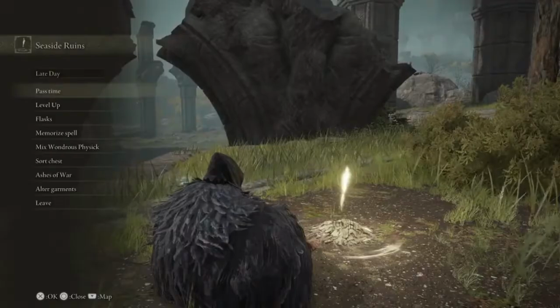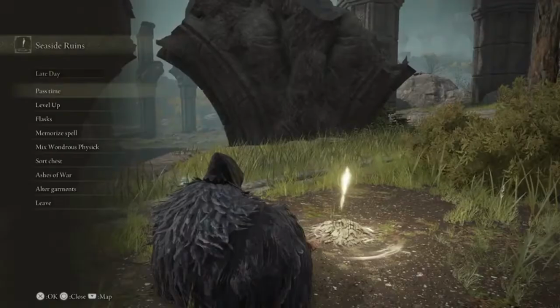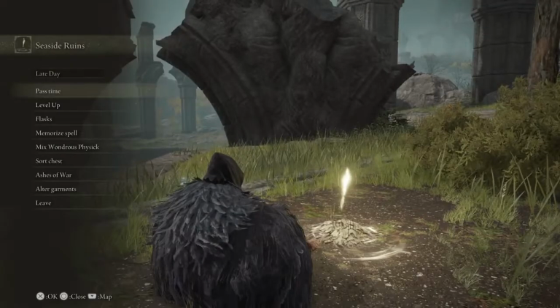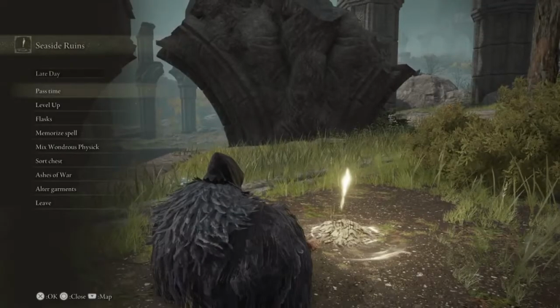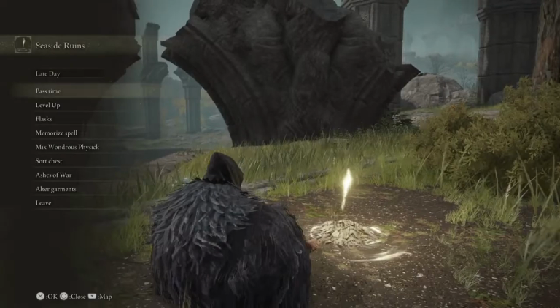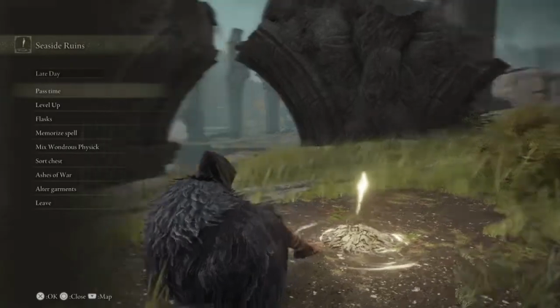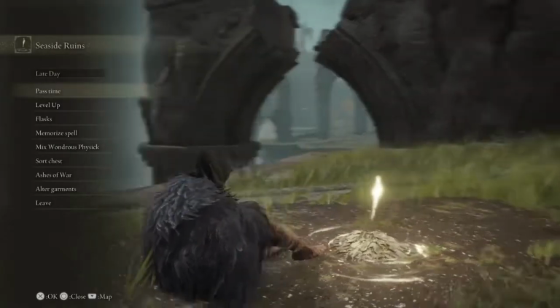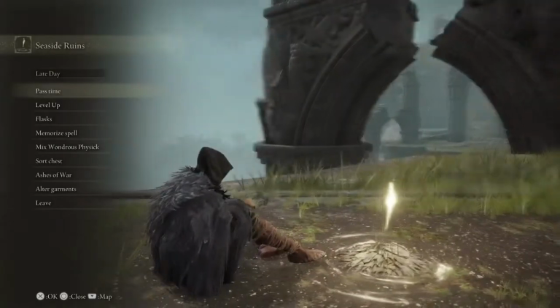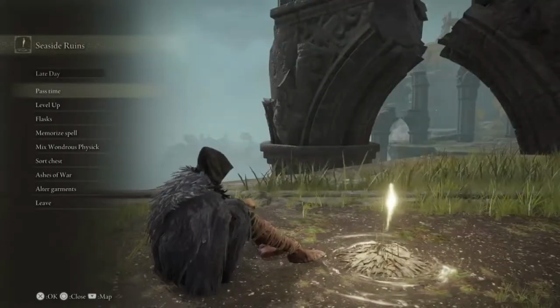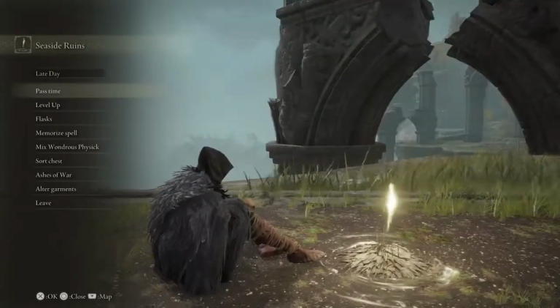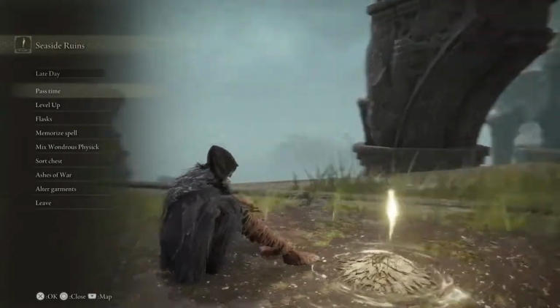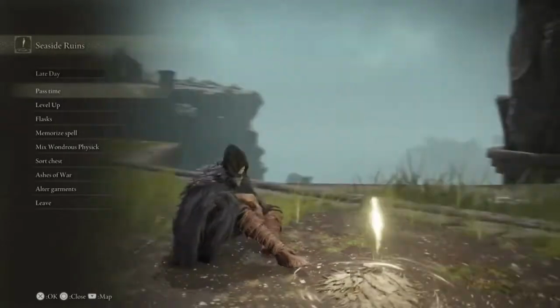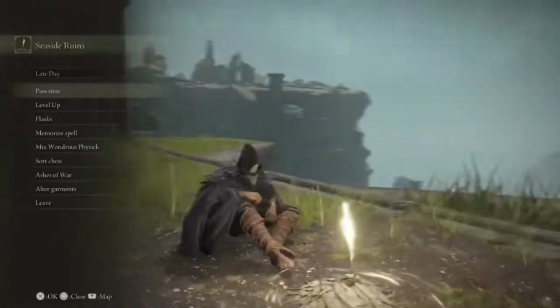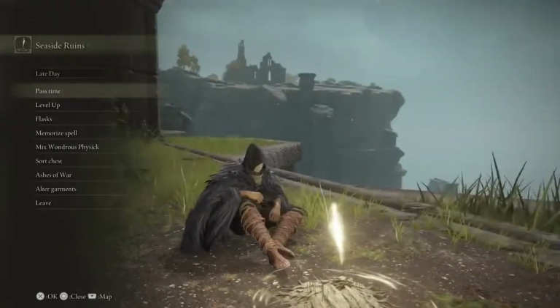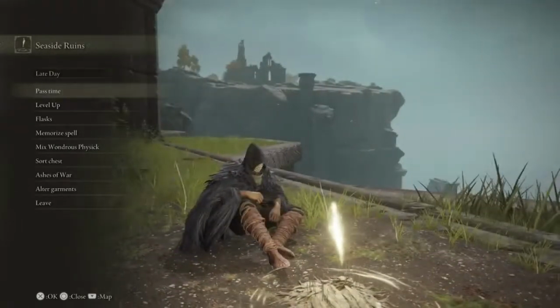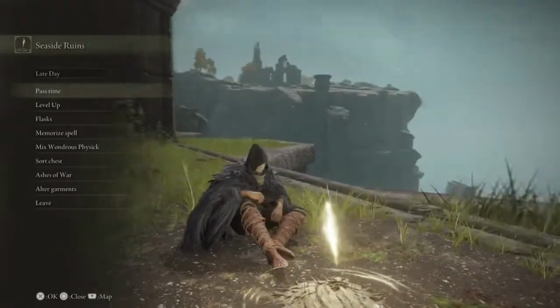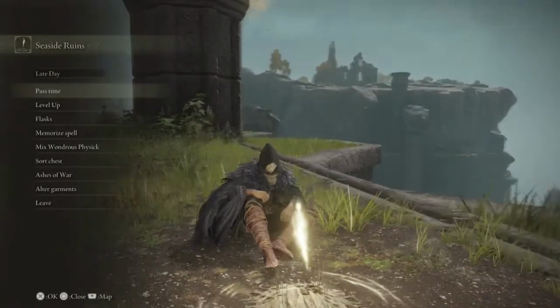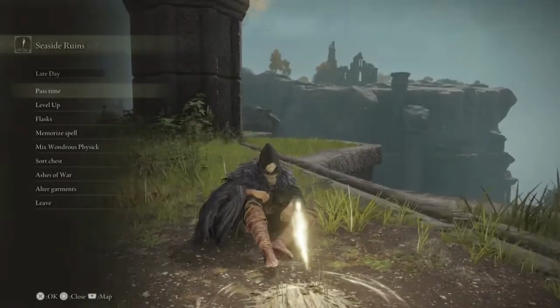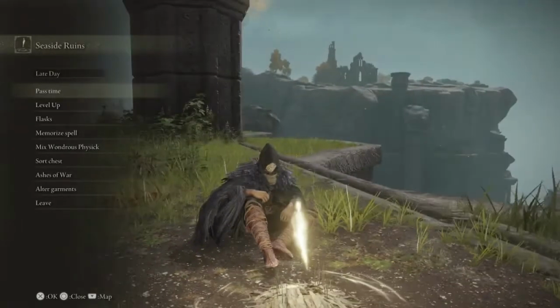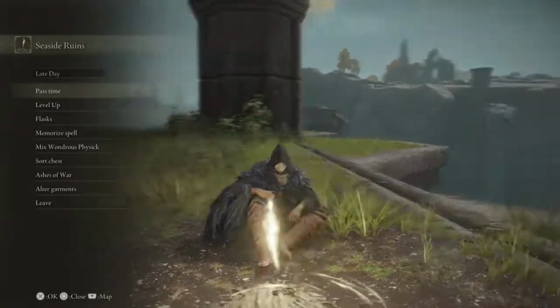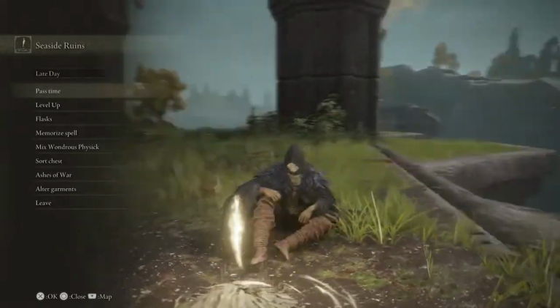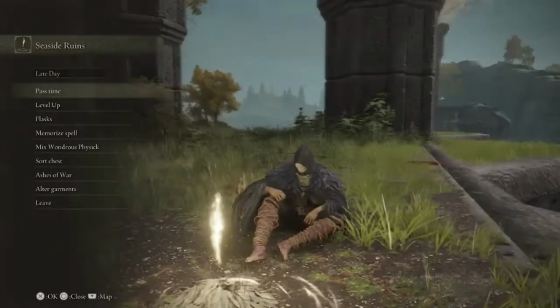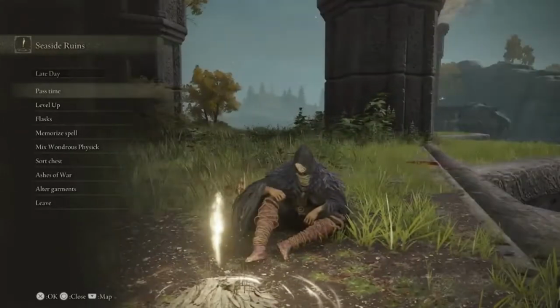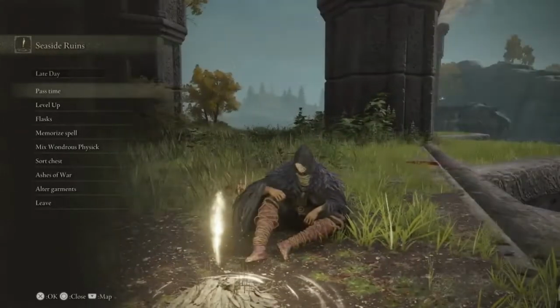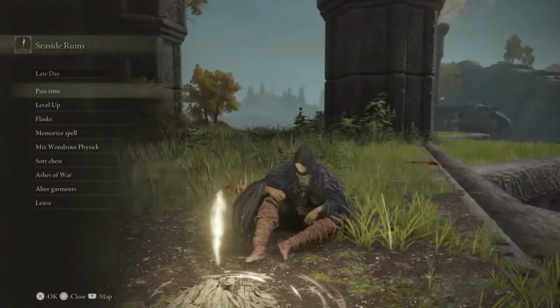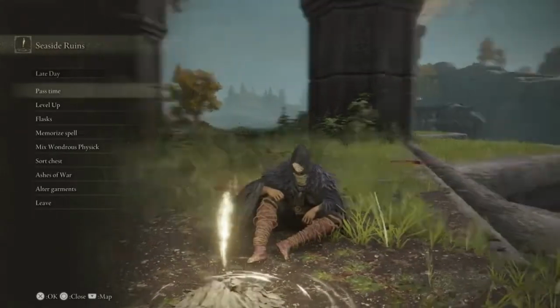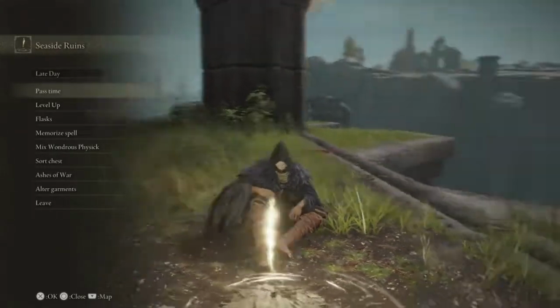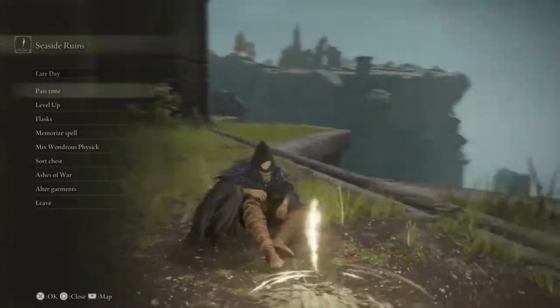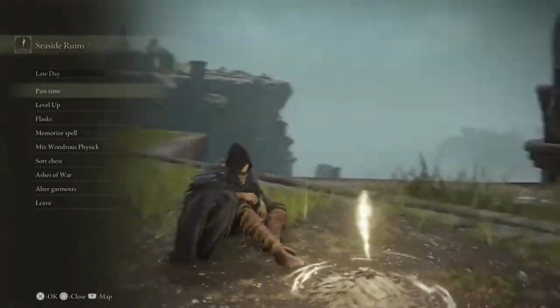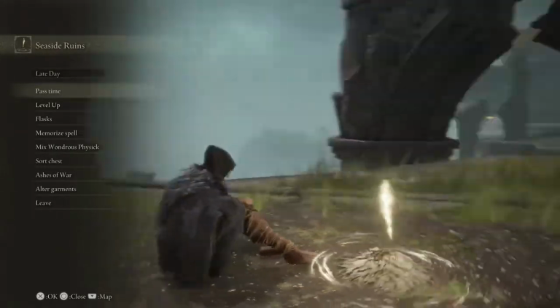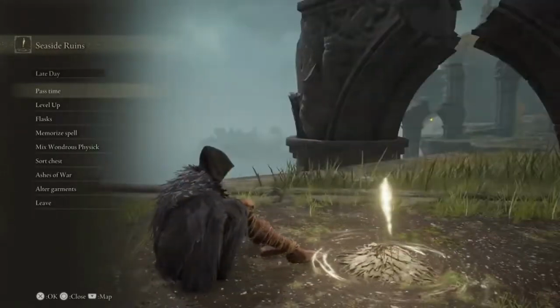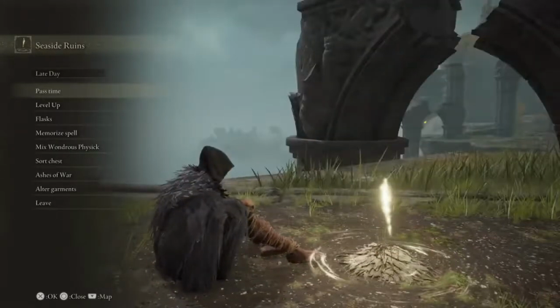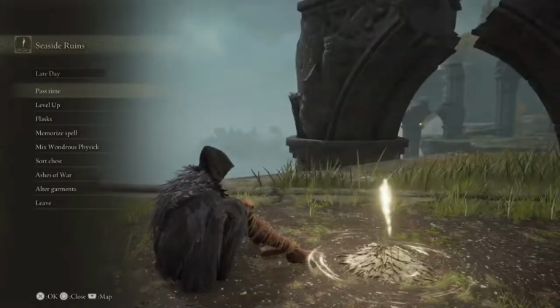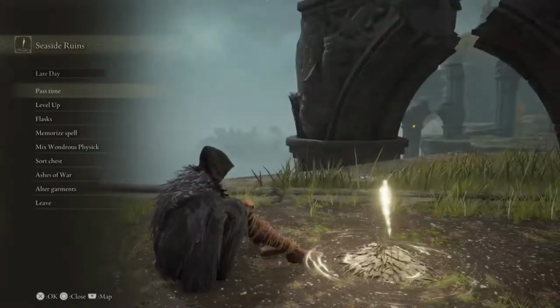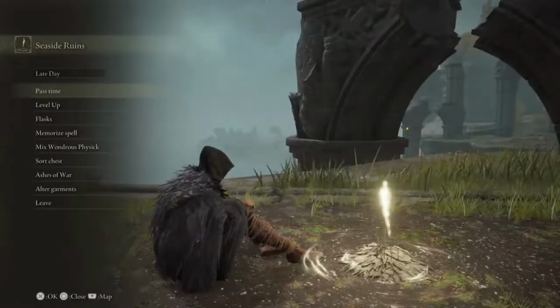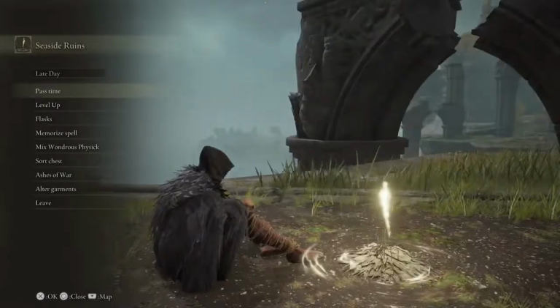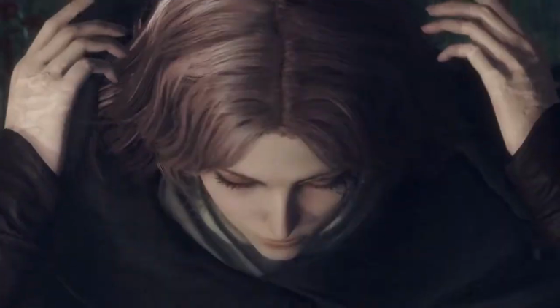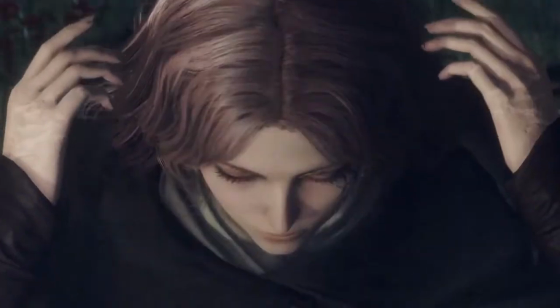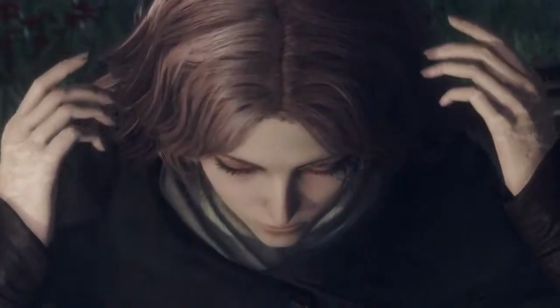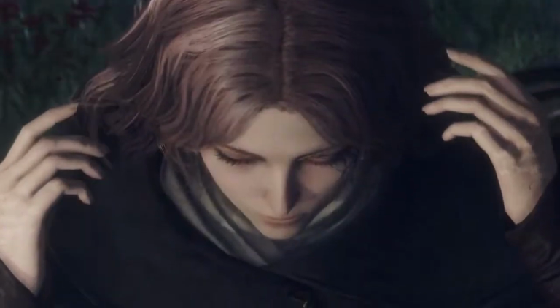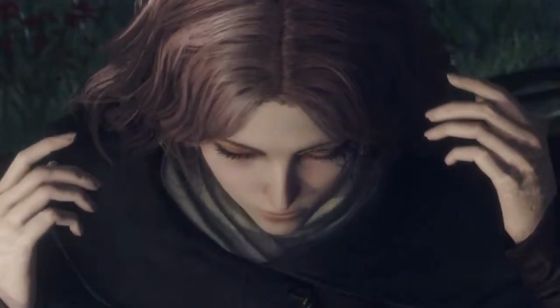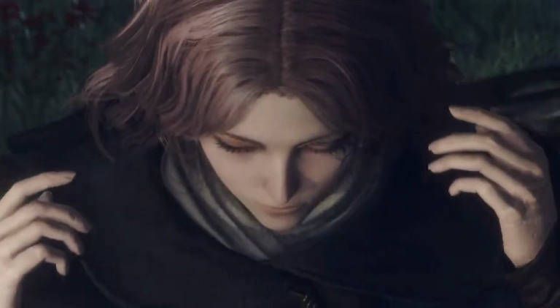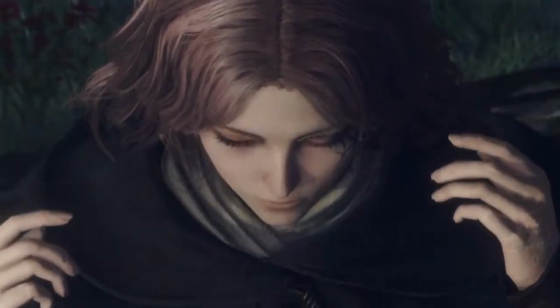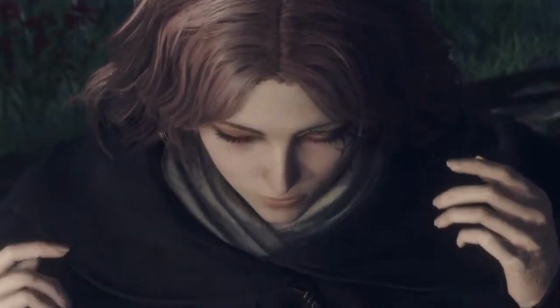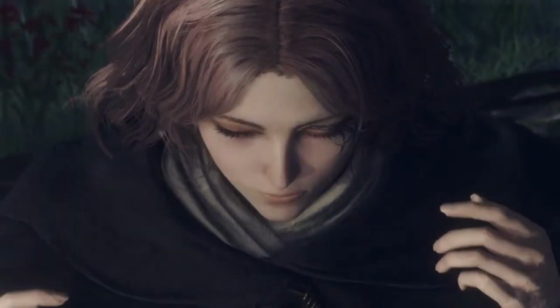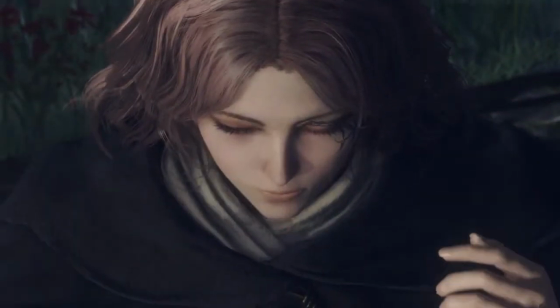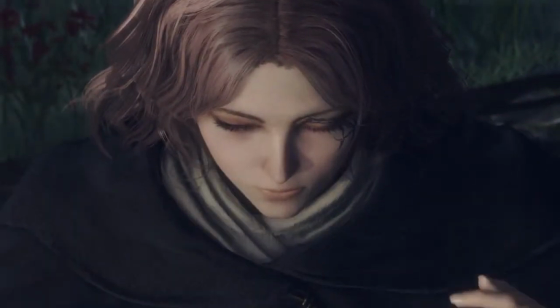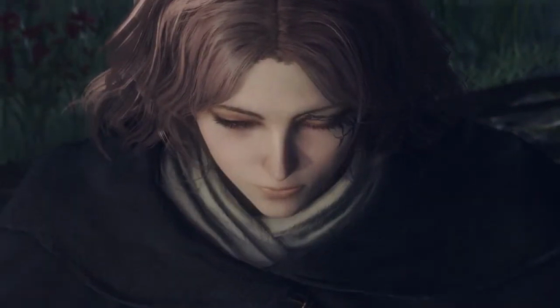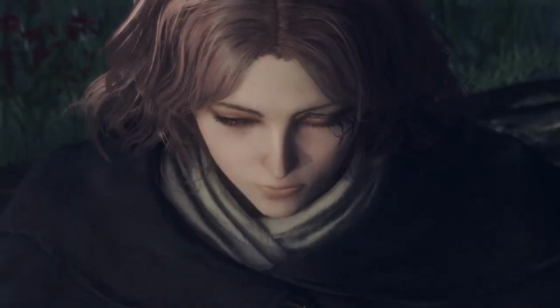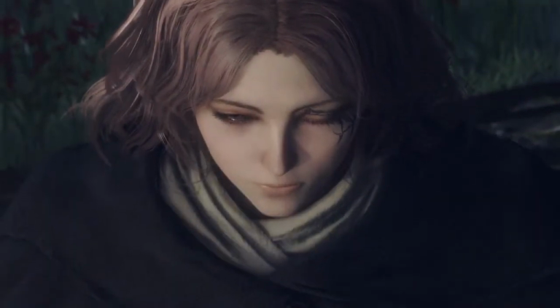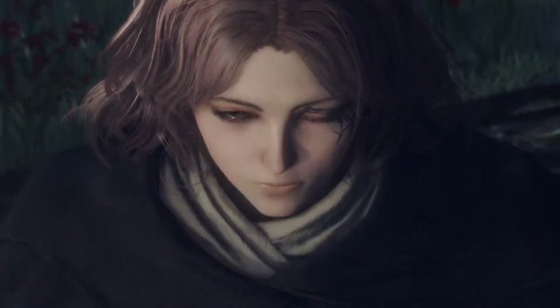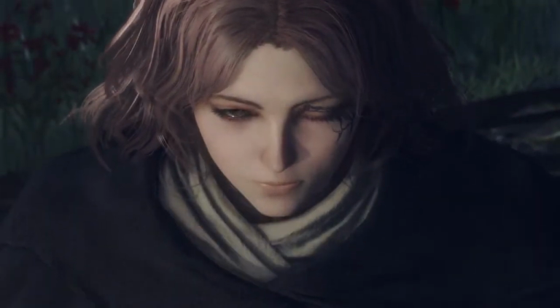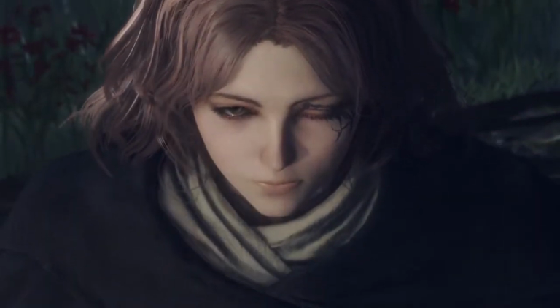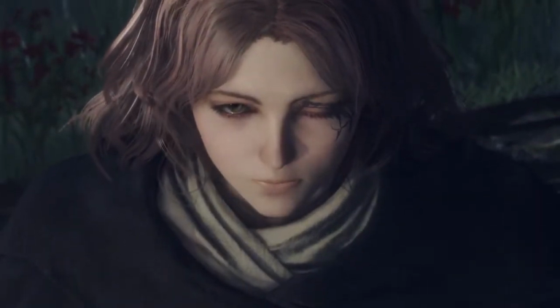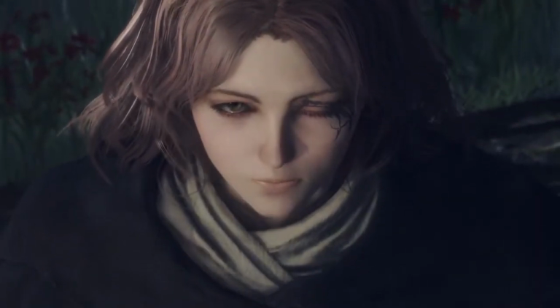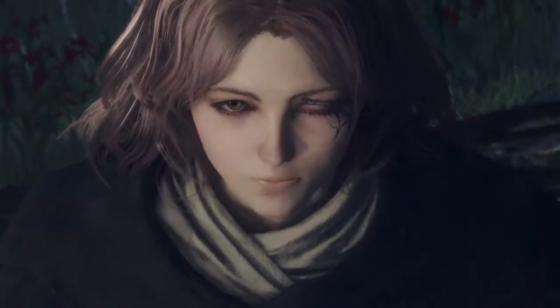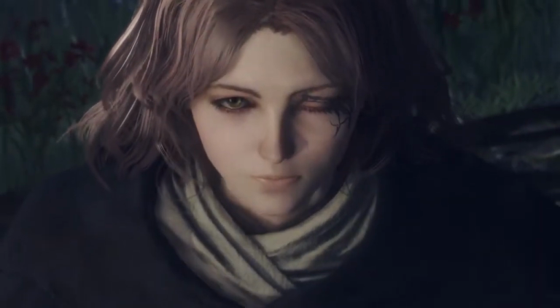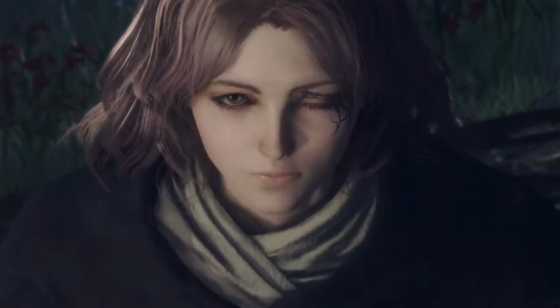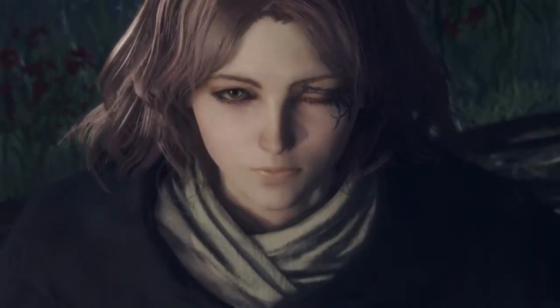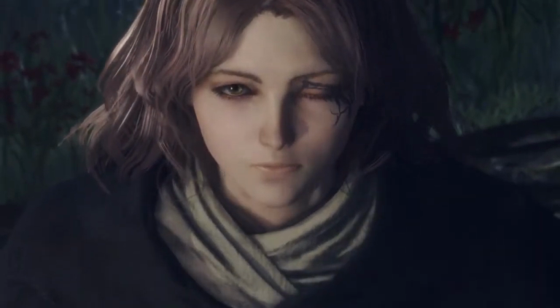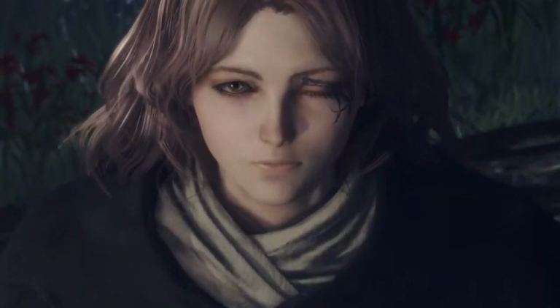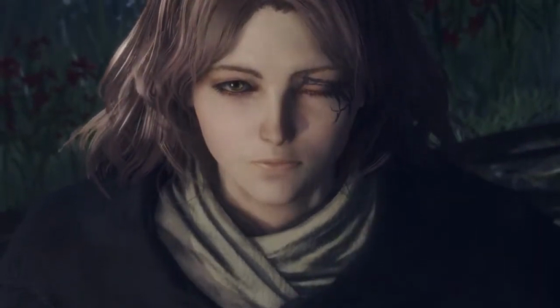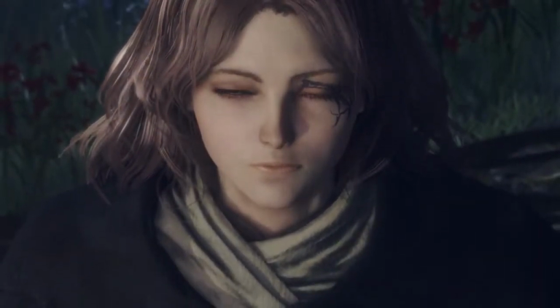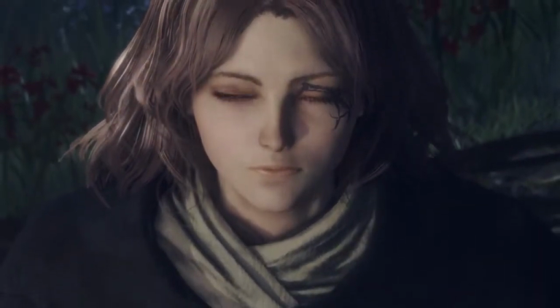First things first, you need to rest at three Sites of Grace. From there, Melina, one of Elden Ring's main NPCs, will appear.